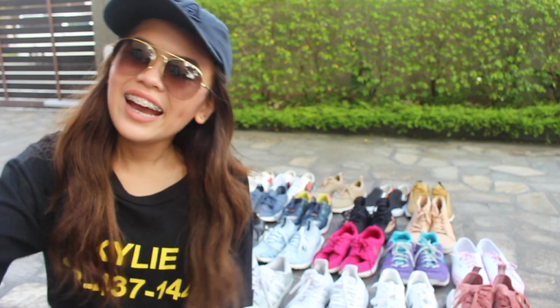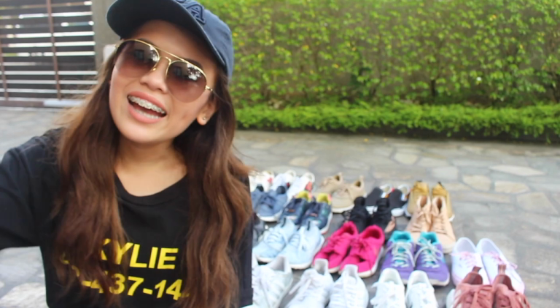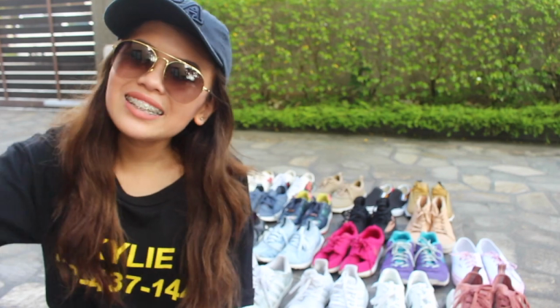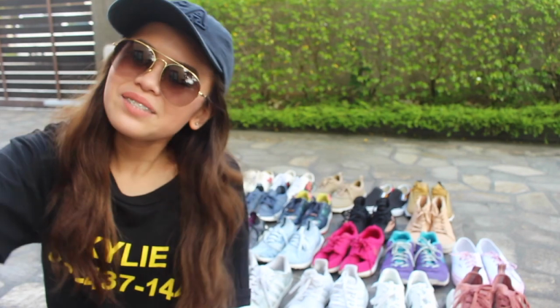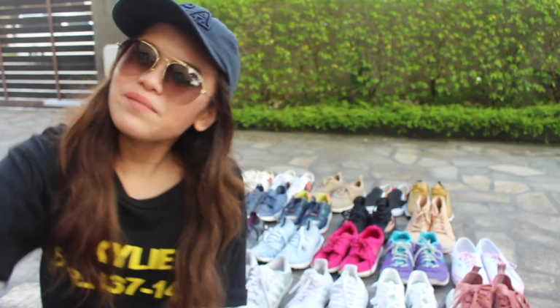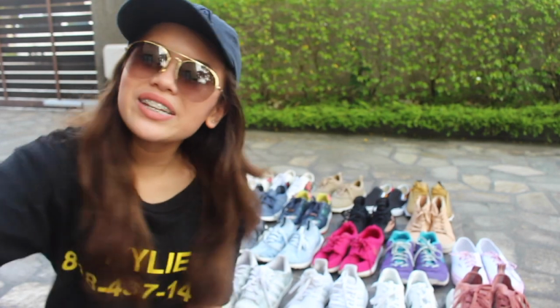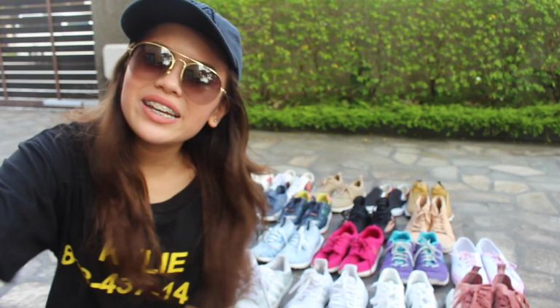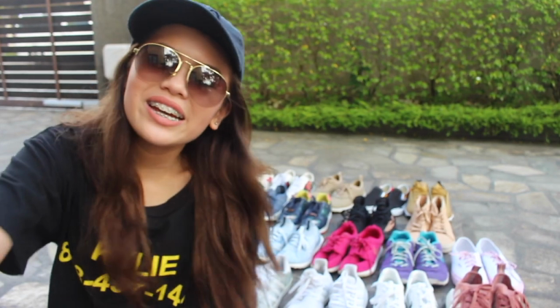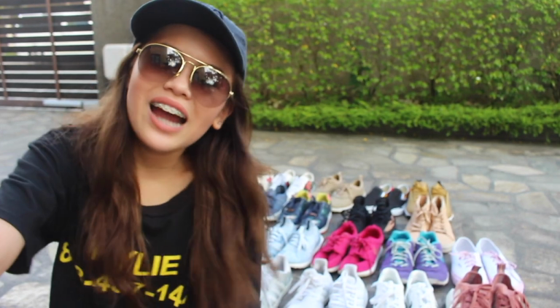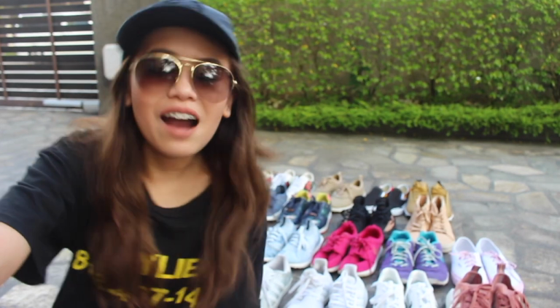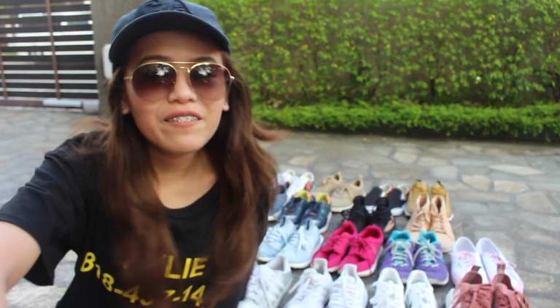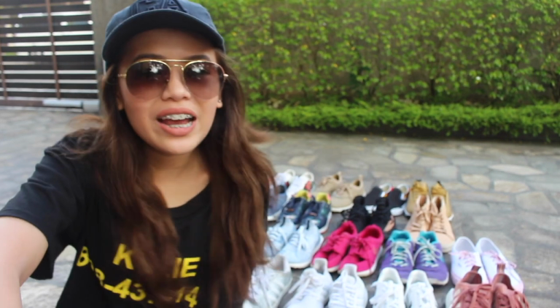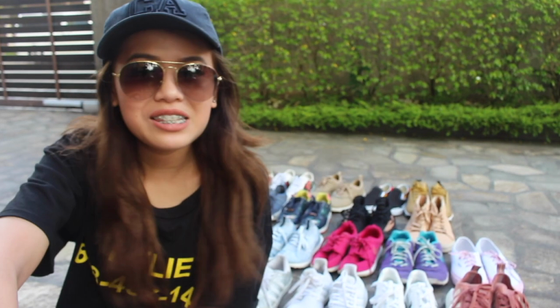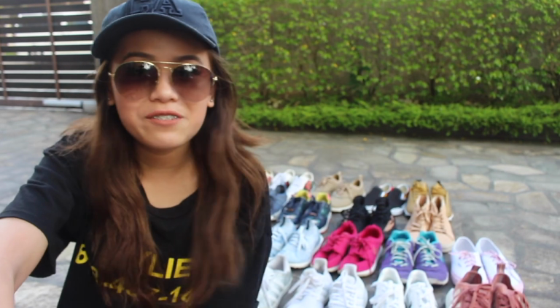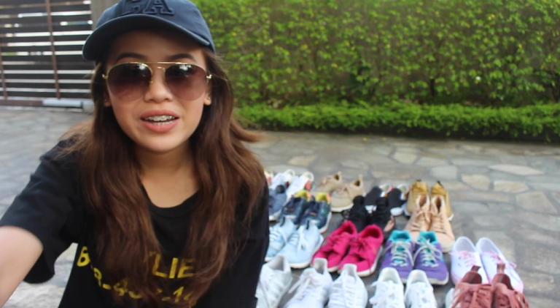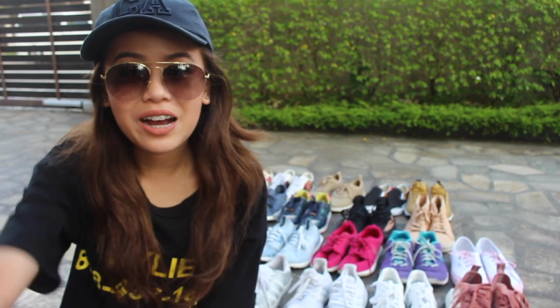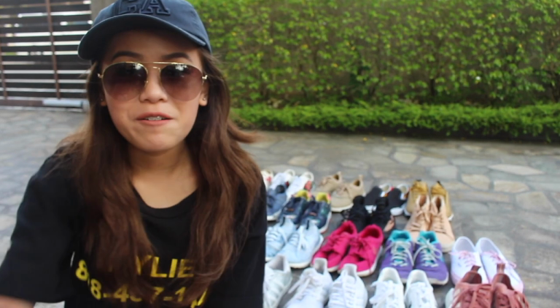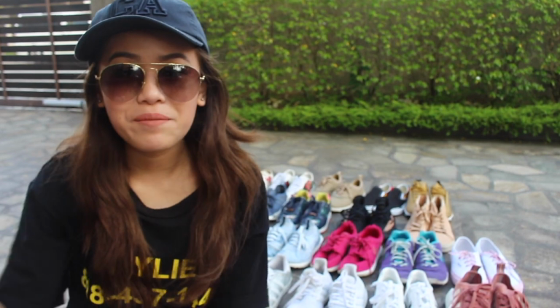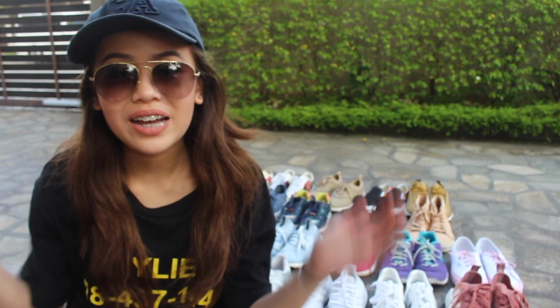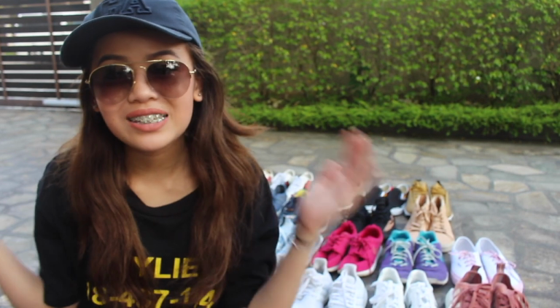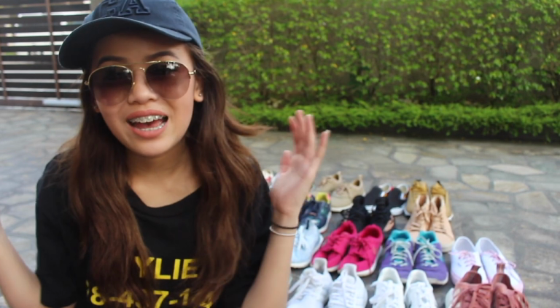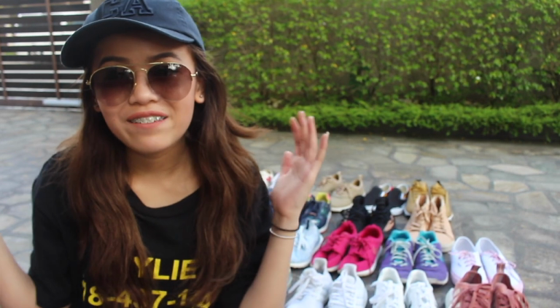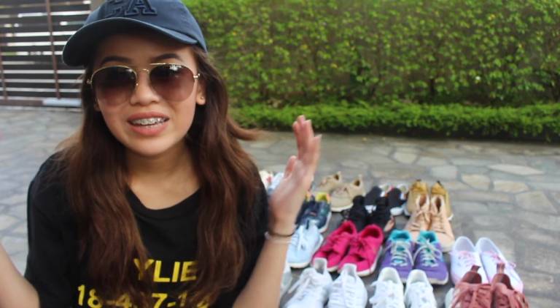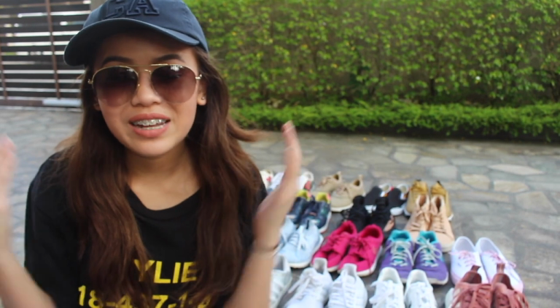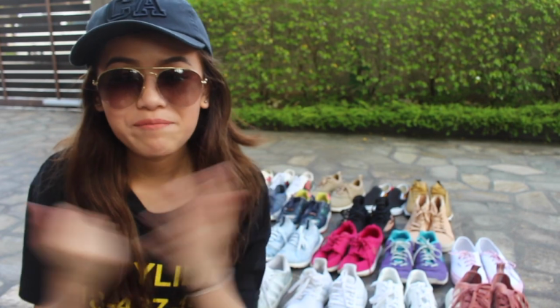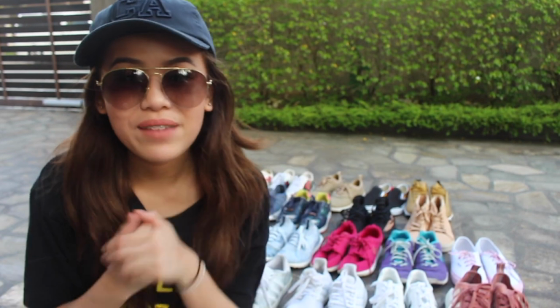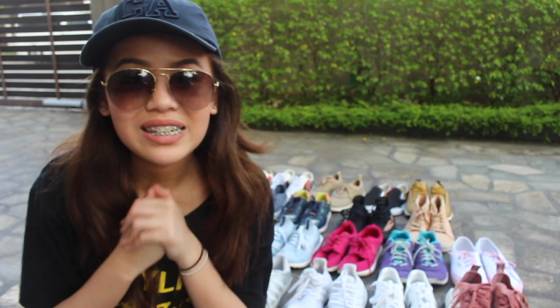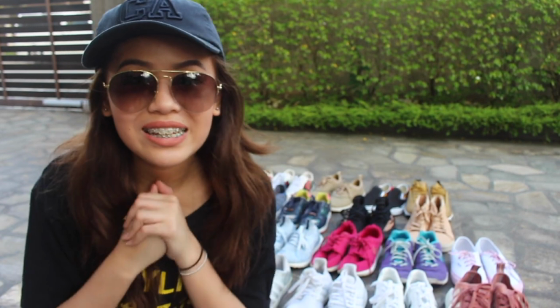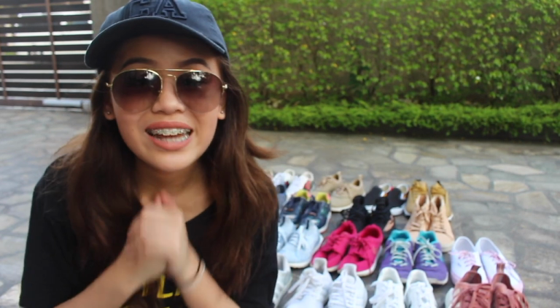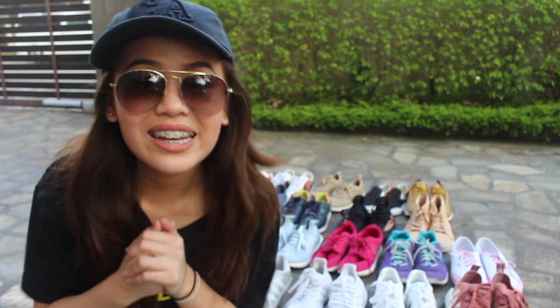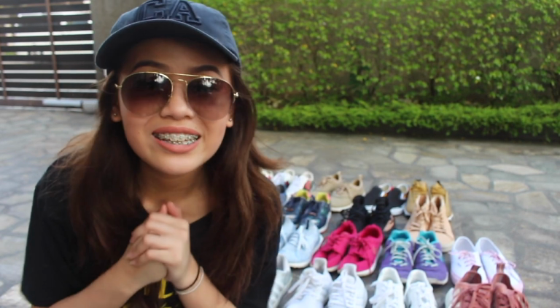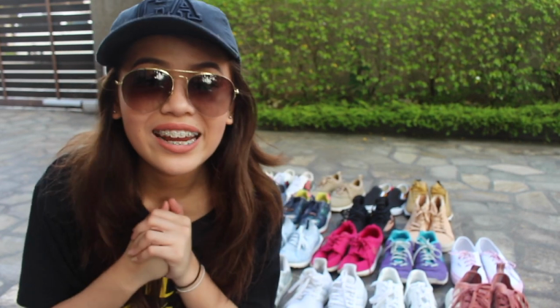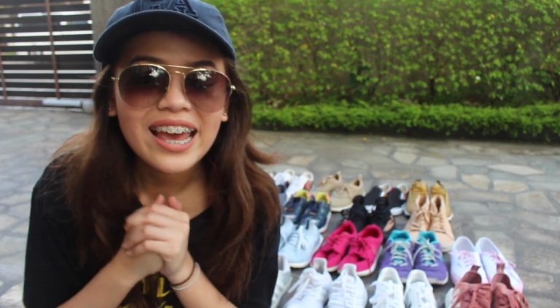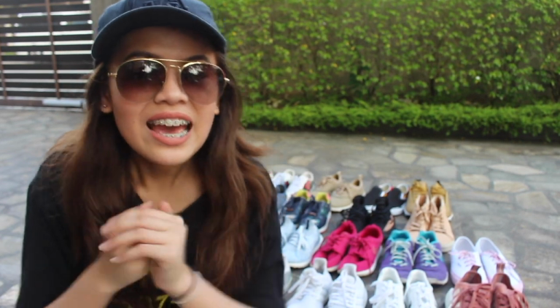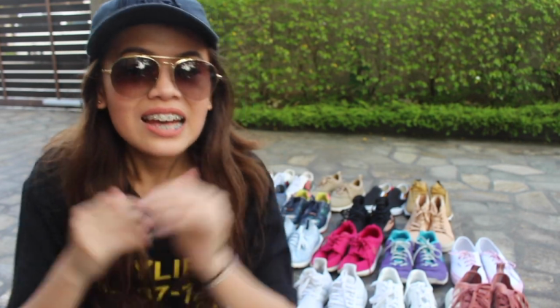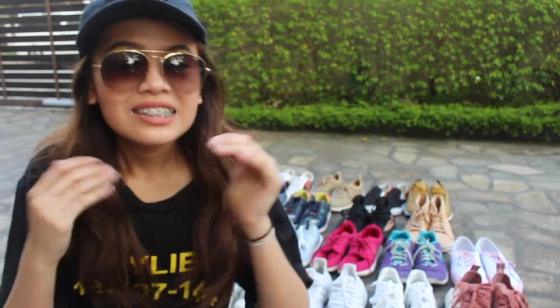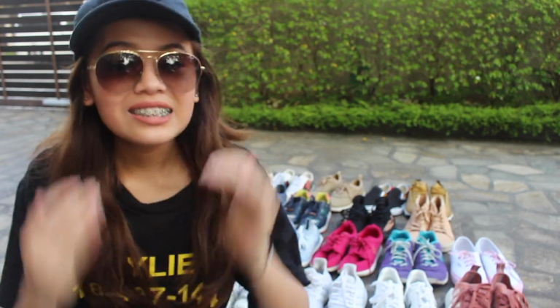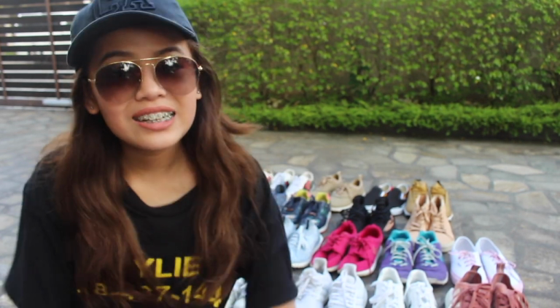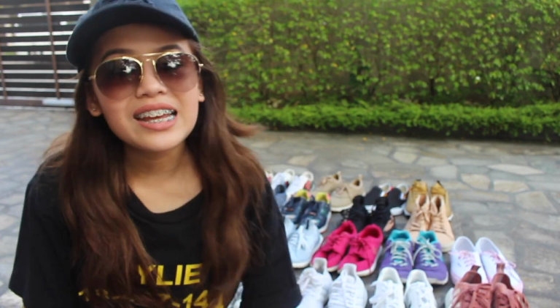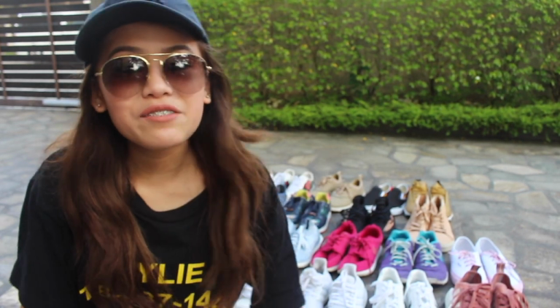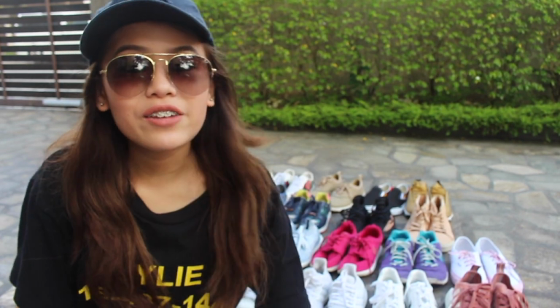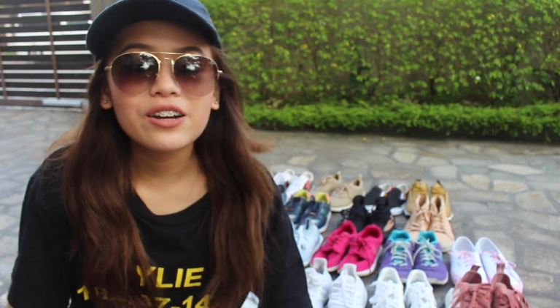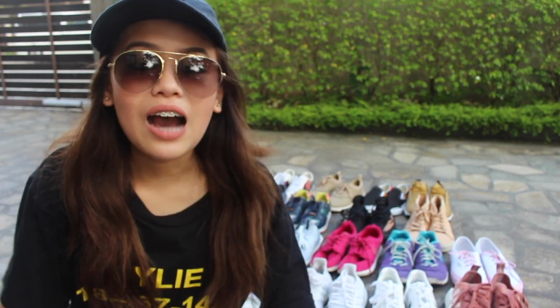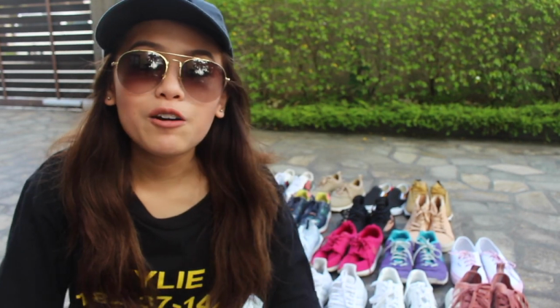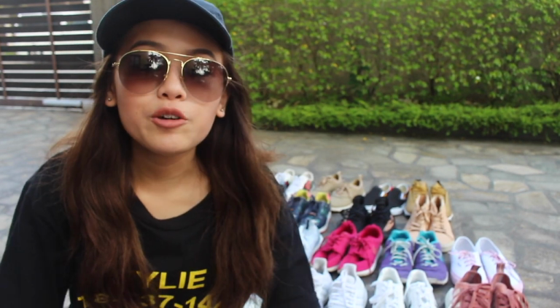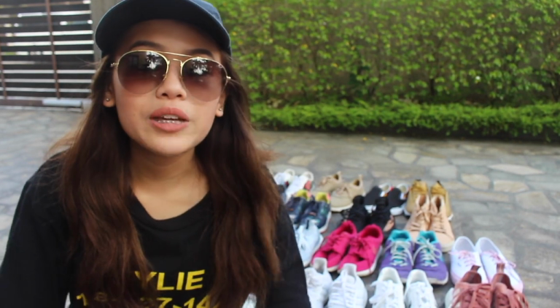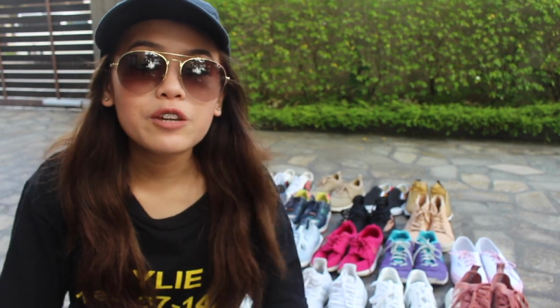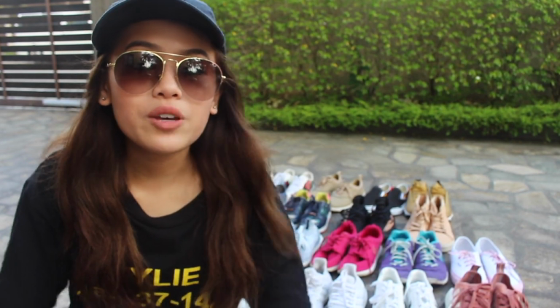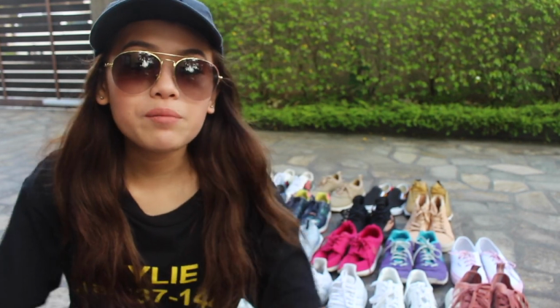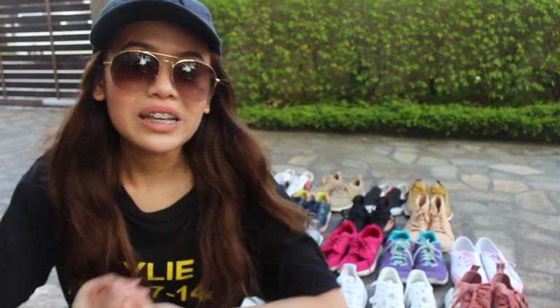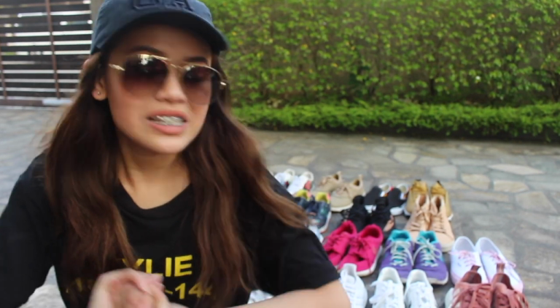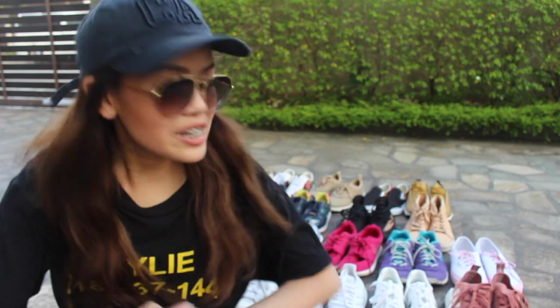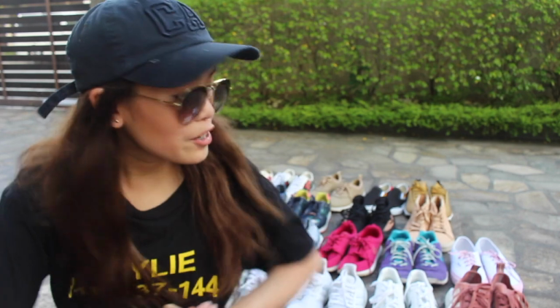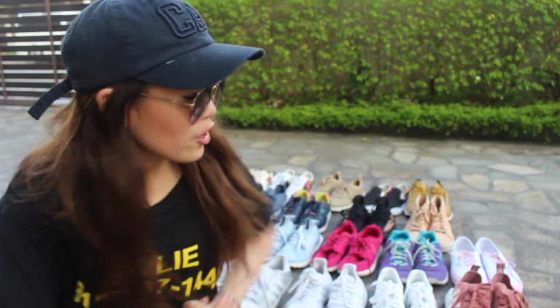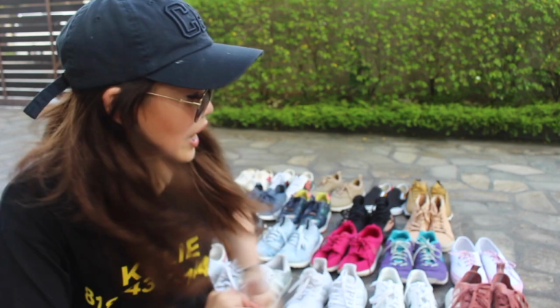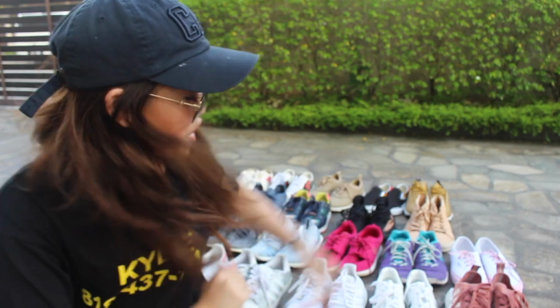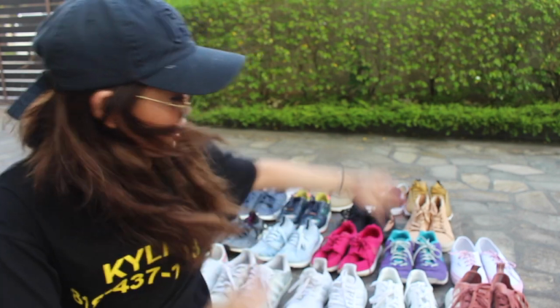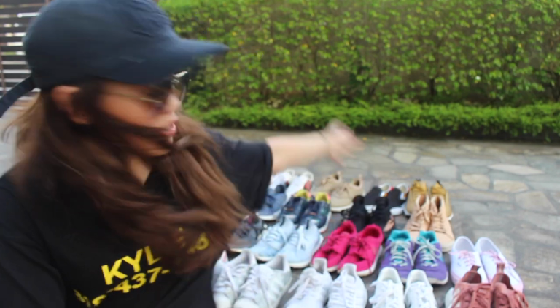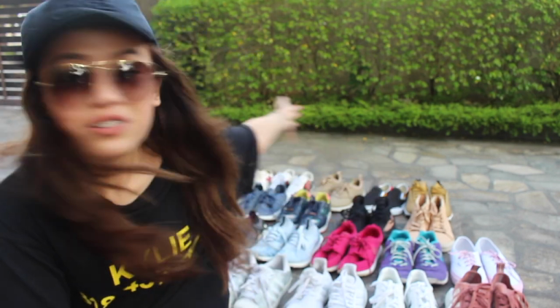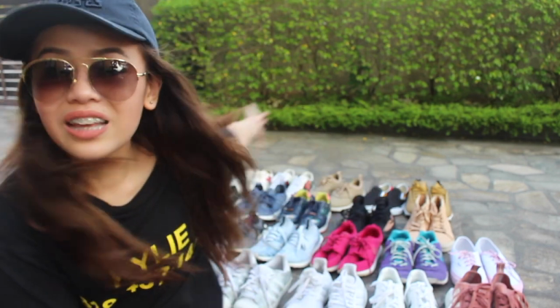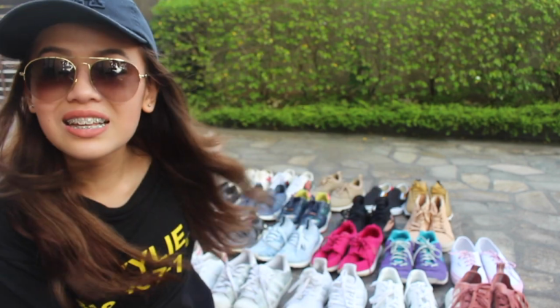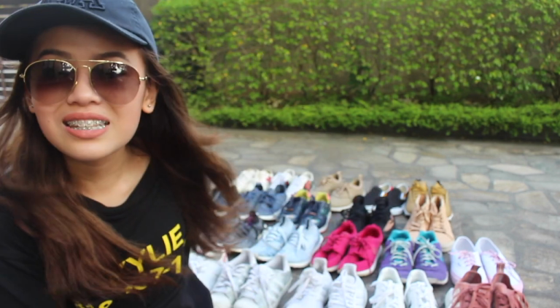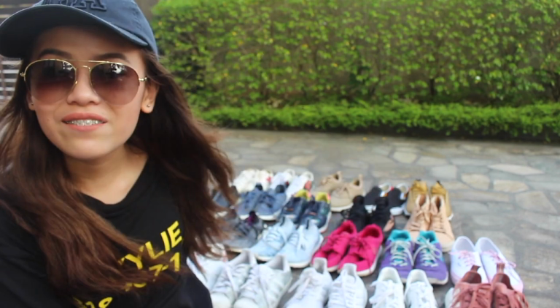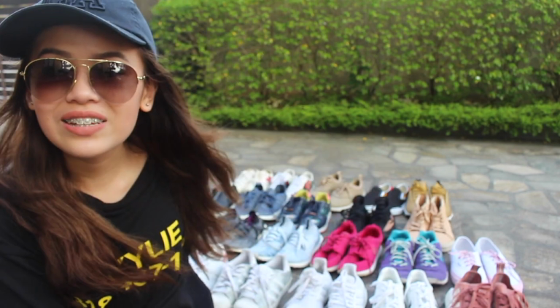Hey guys, it's me Asha here. How are you guys doing? I hope you guys are having an amazing day today. So today's video, I will be doing my sneaker collection 2017.